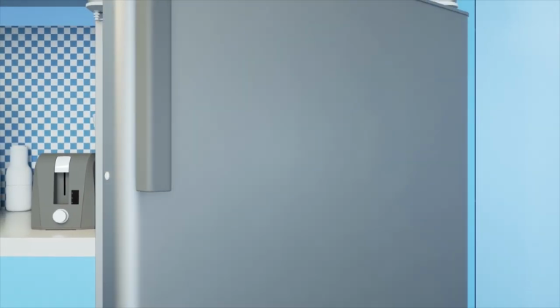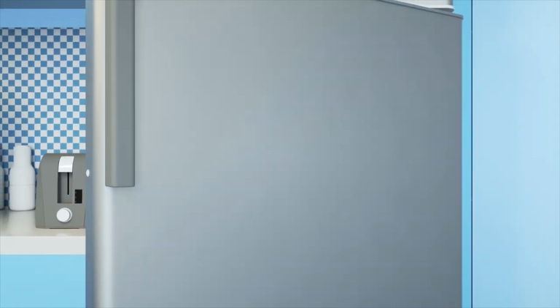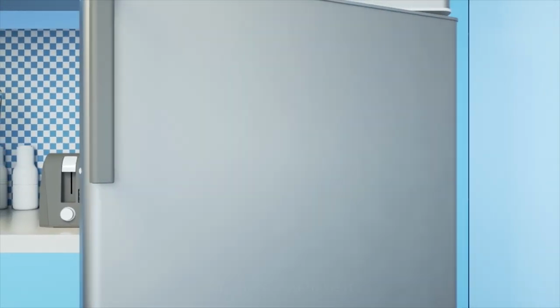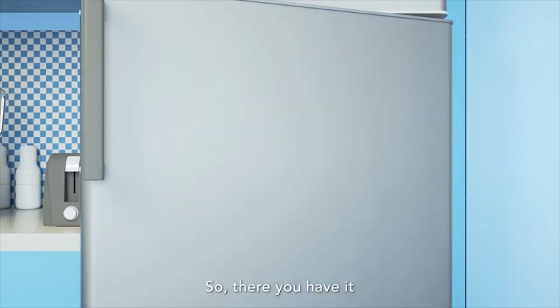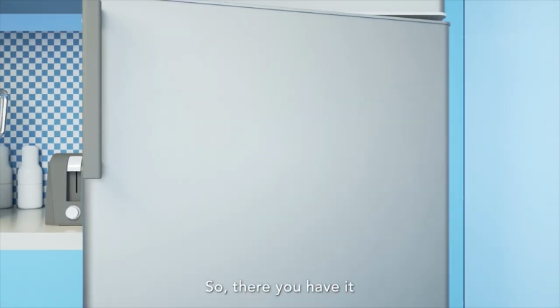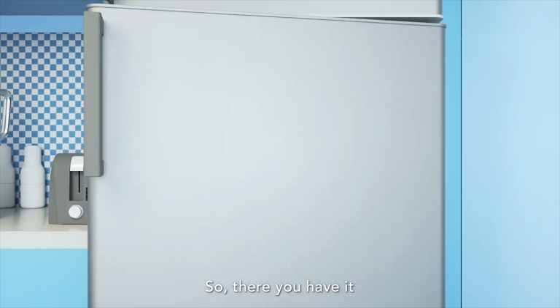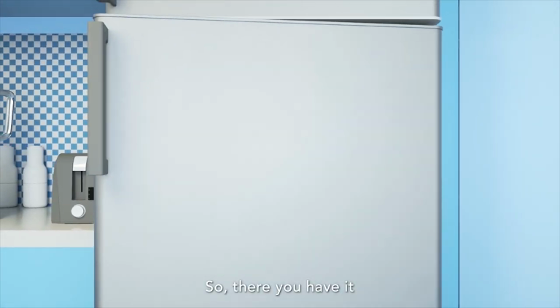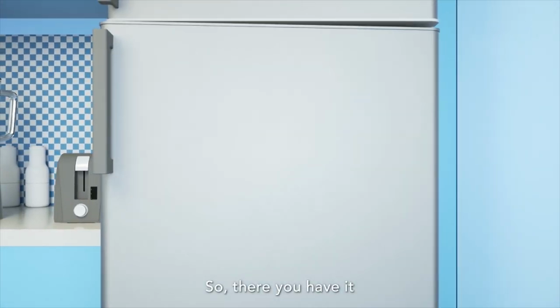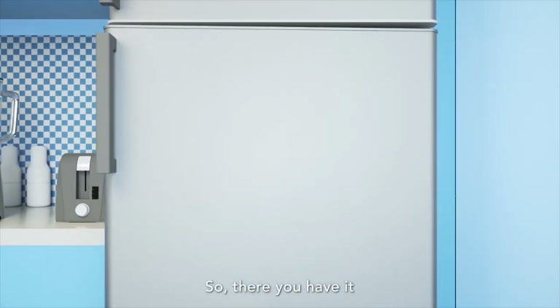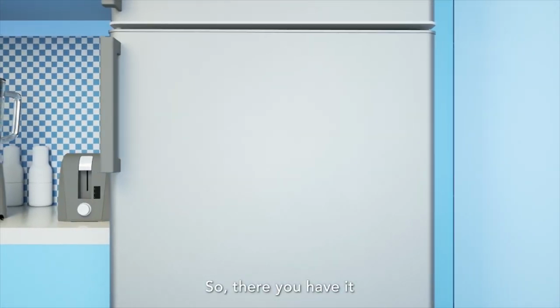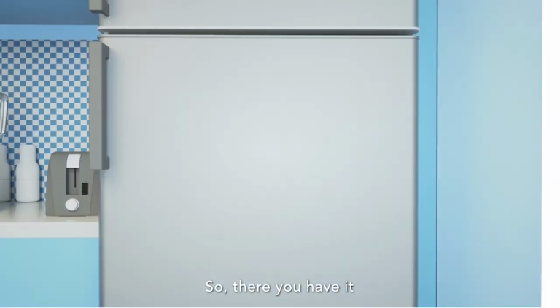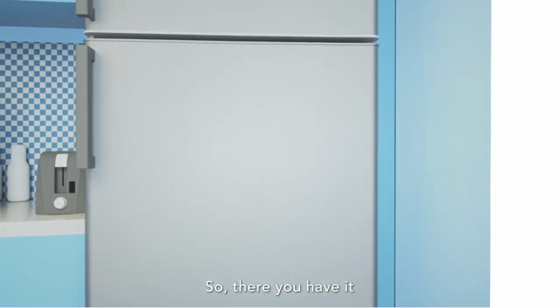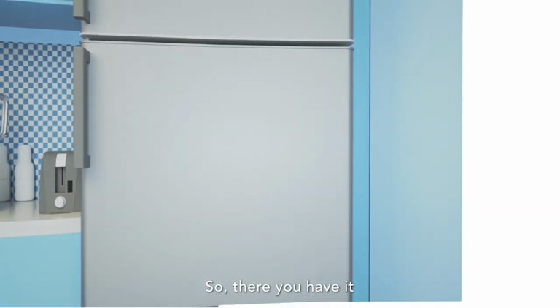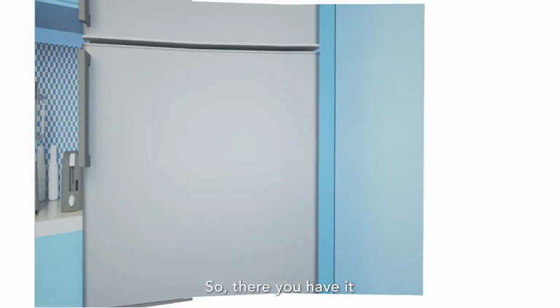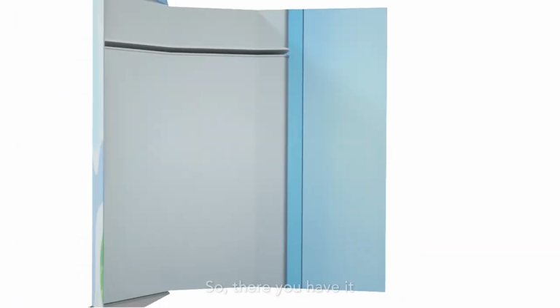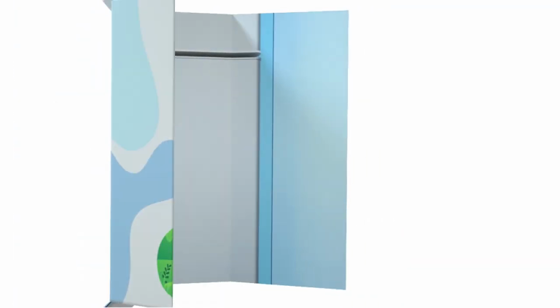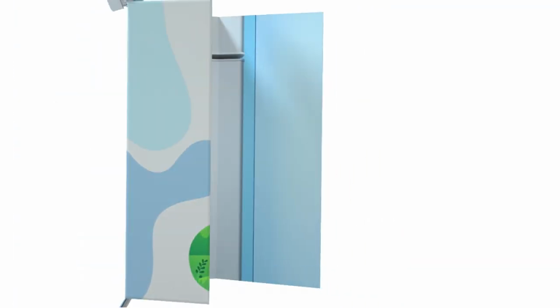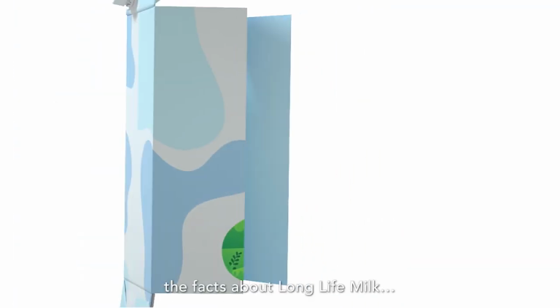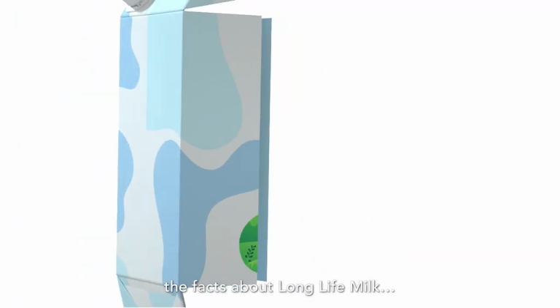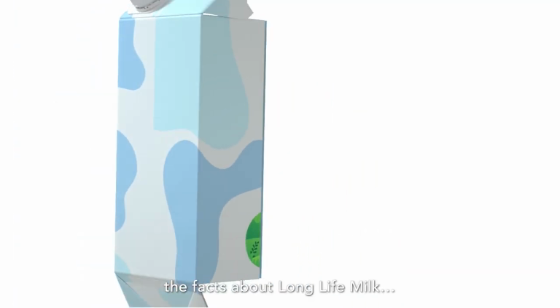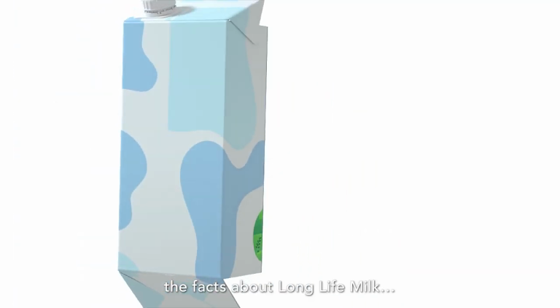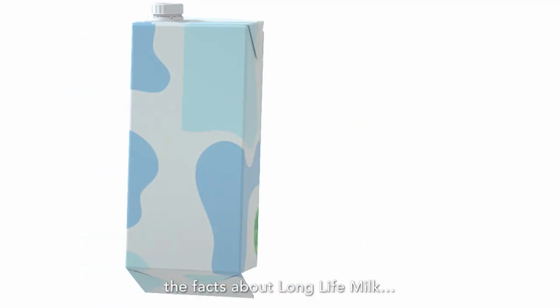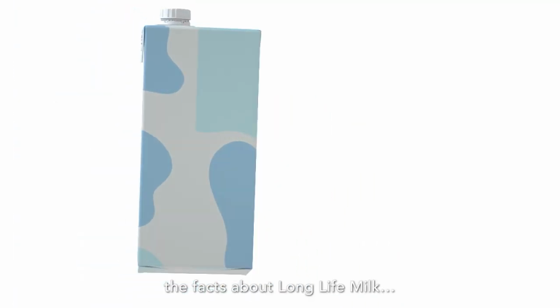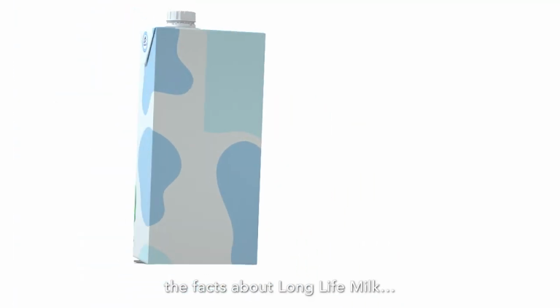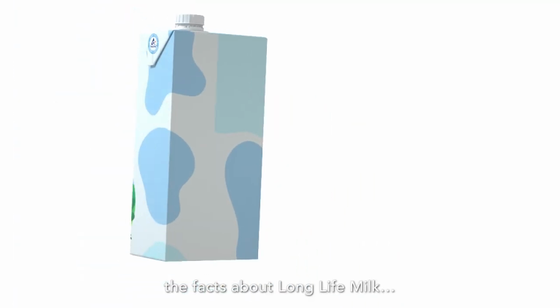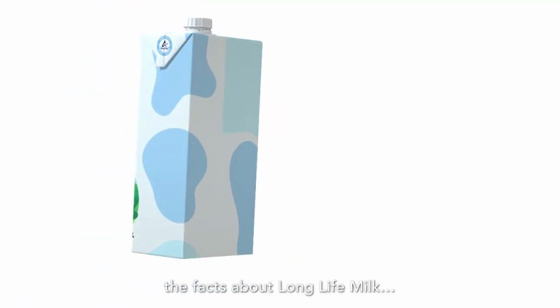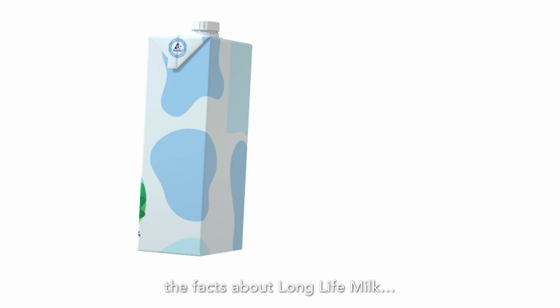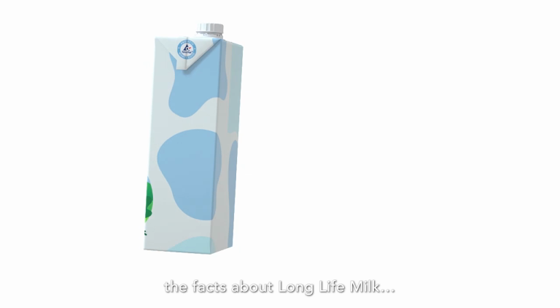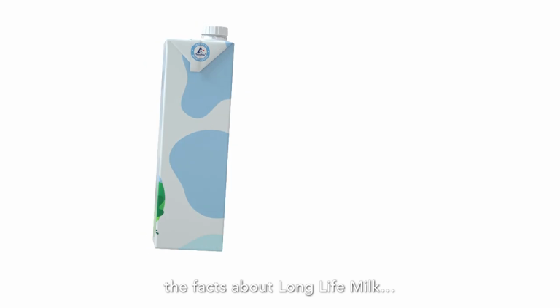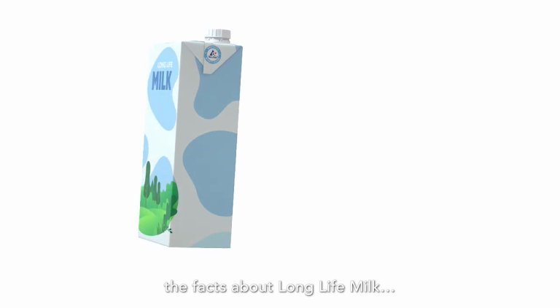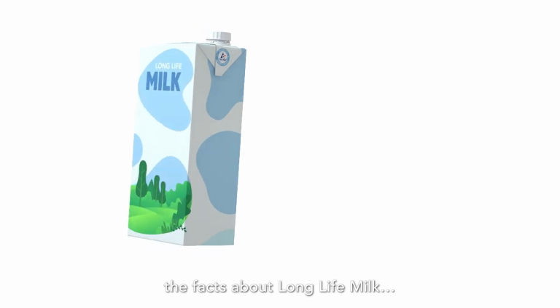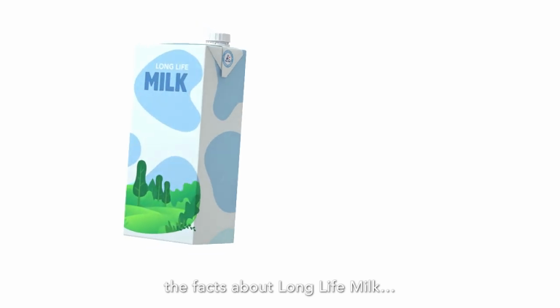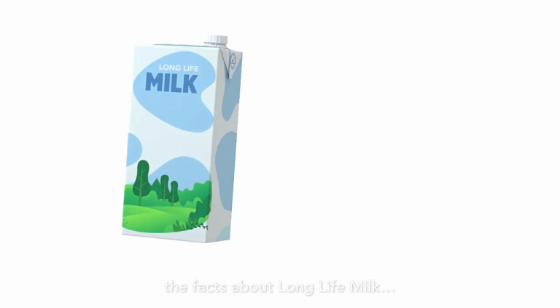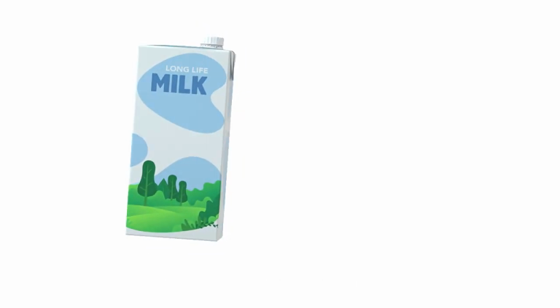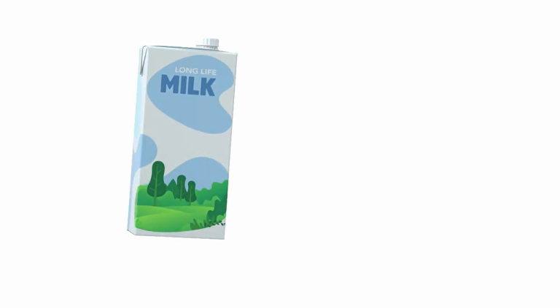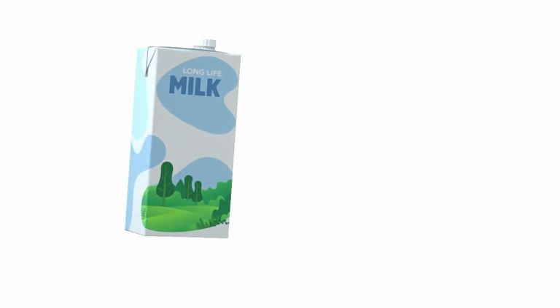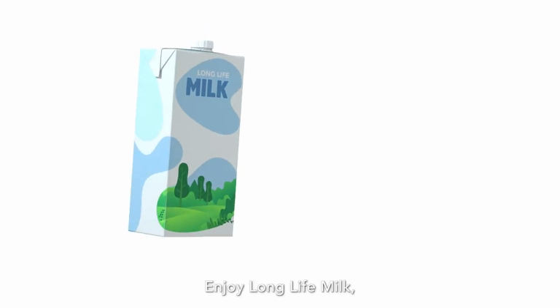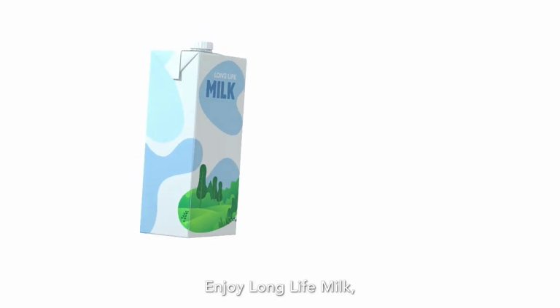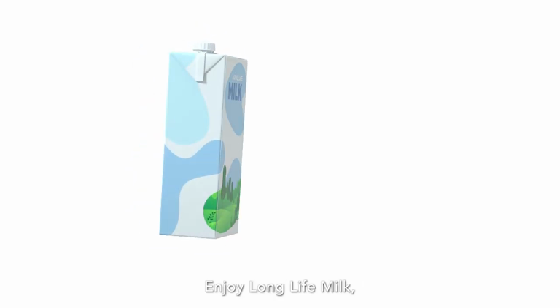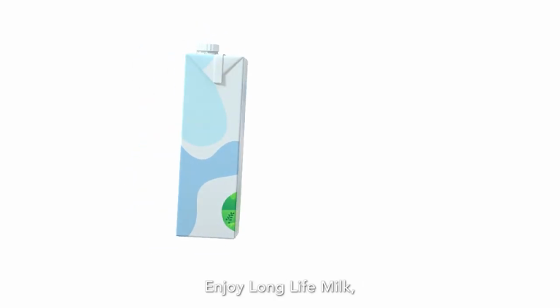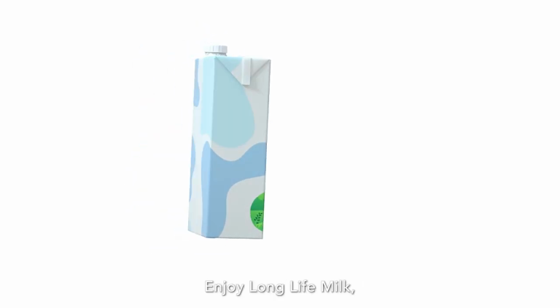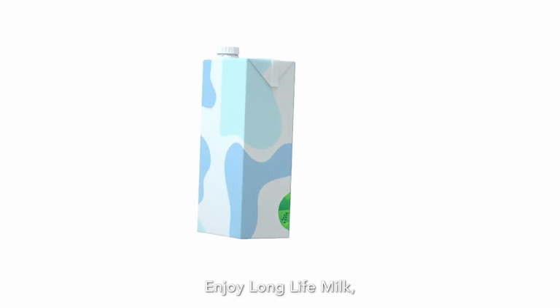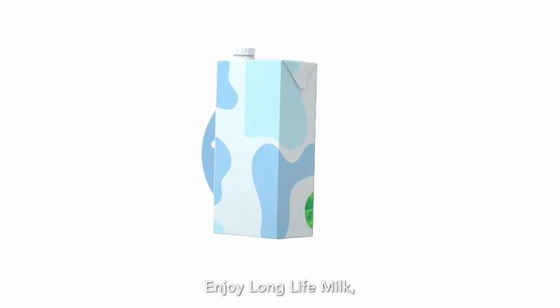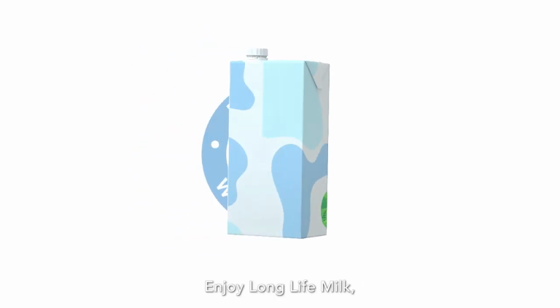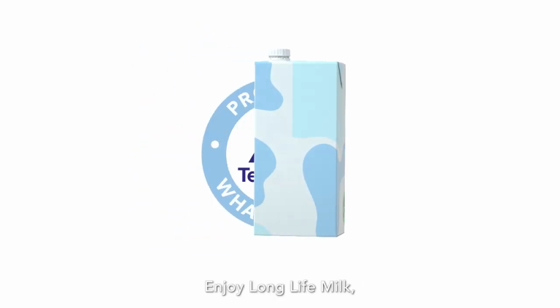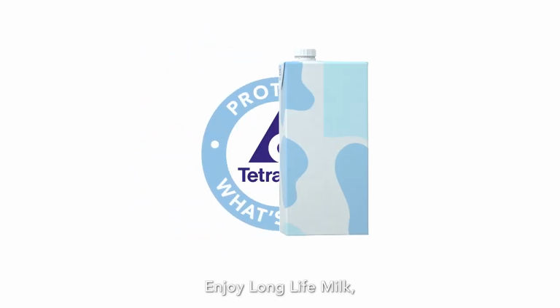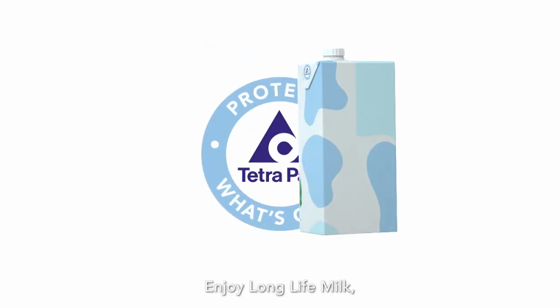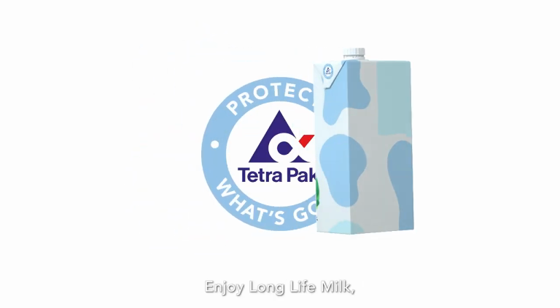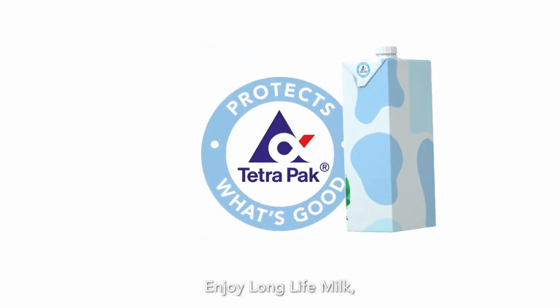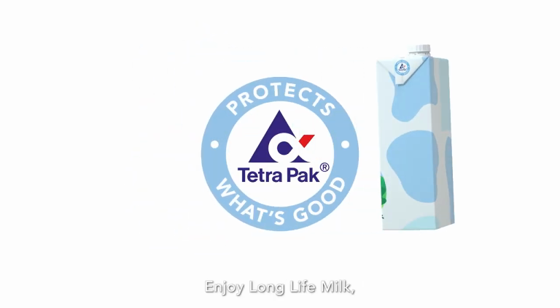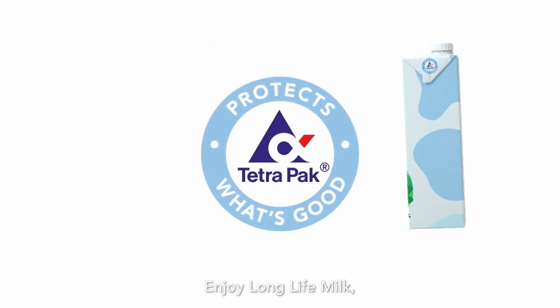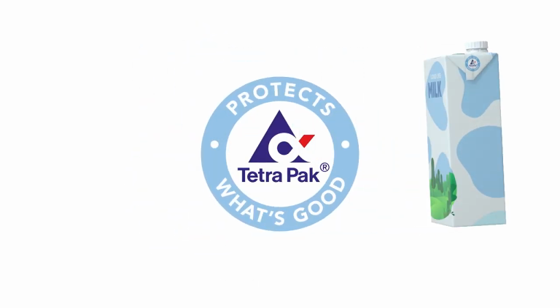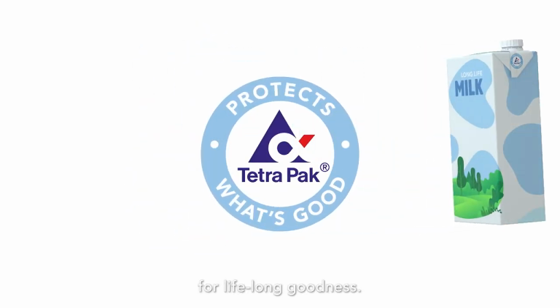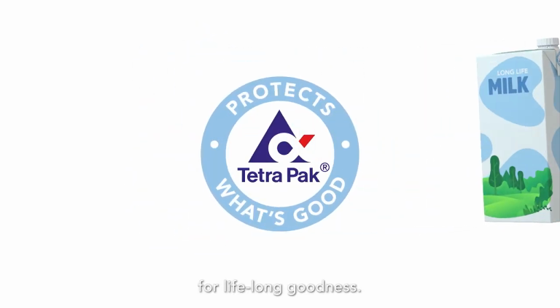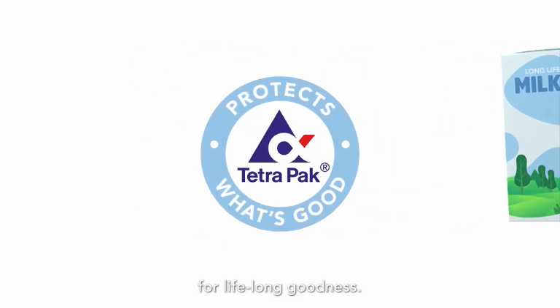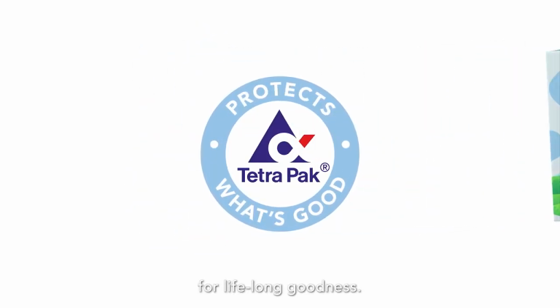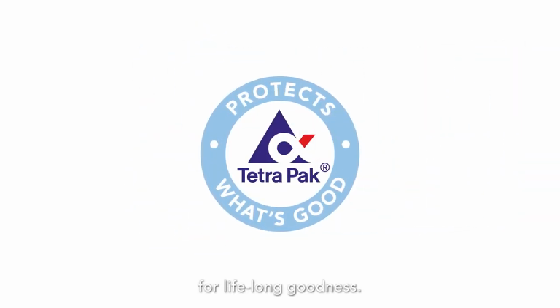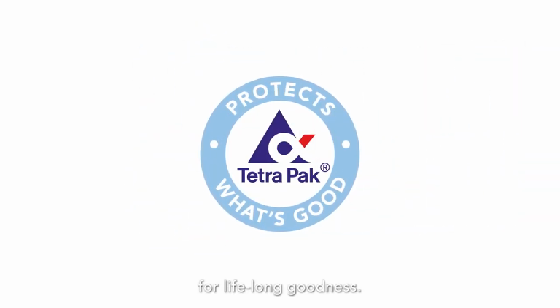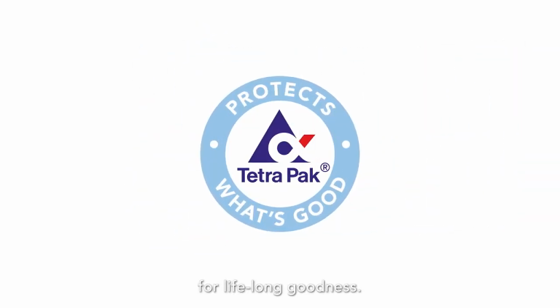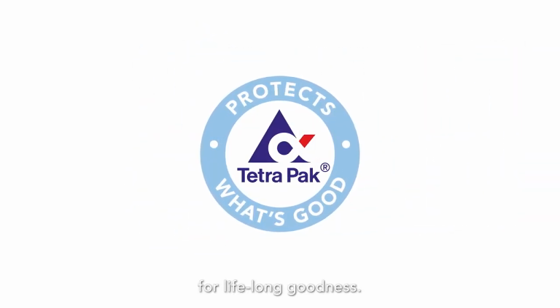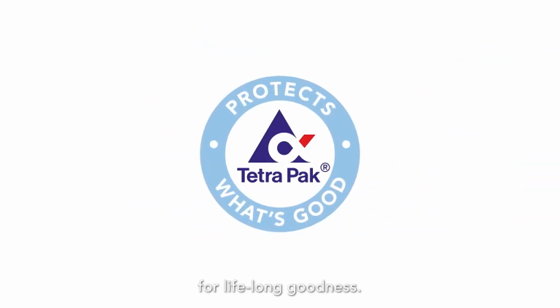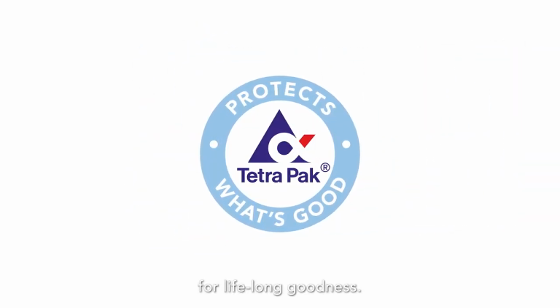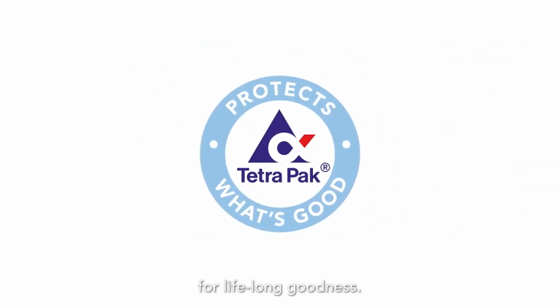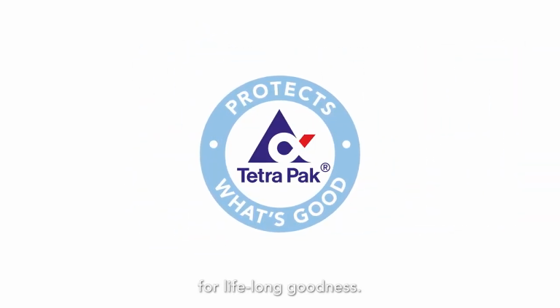So, there you have it — the facts about Long Life Milk. Enjoy Long Life Milk for lifelong goodness.